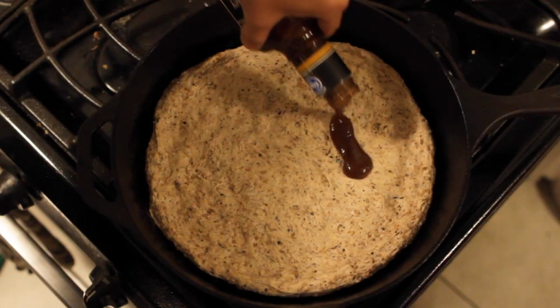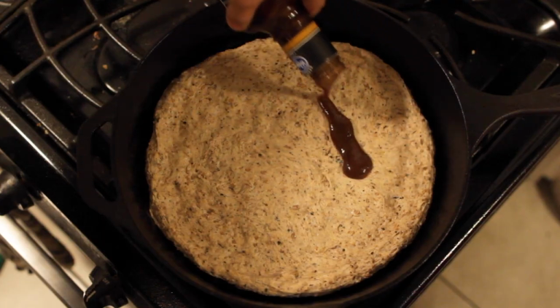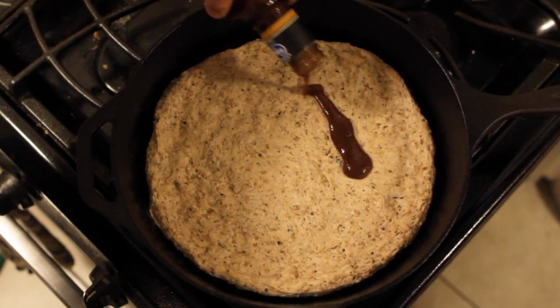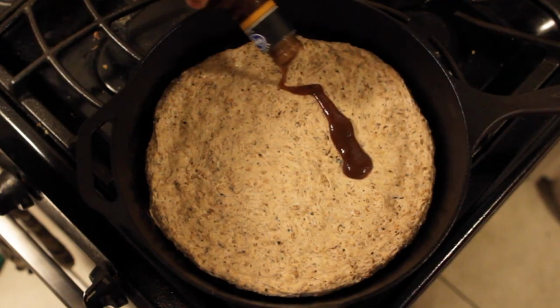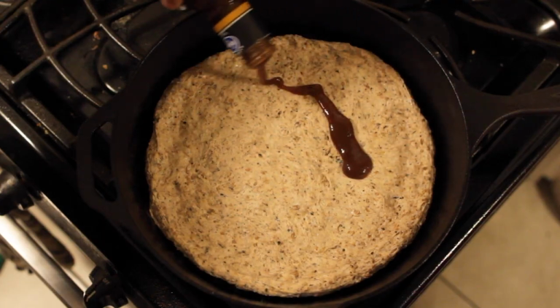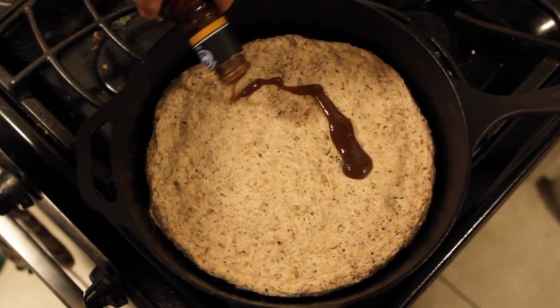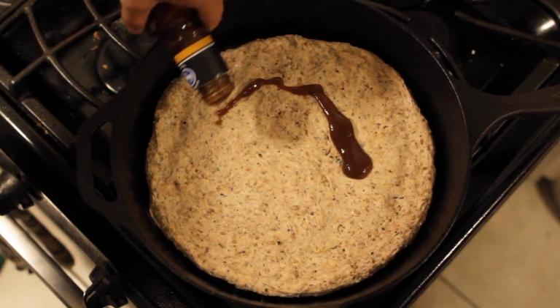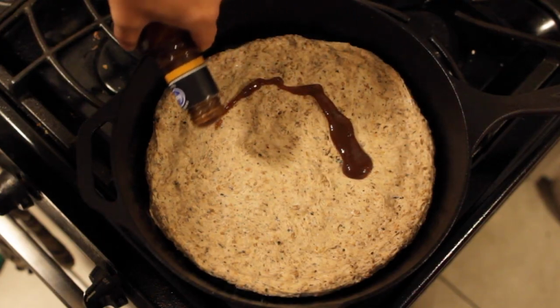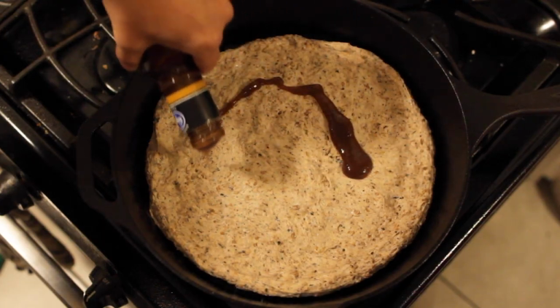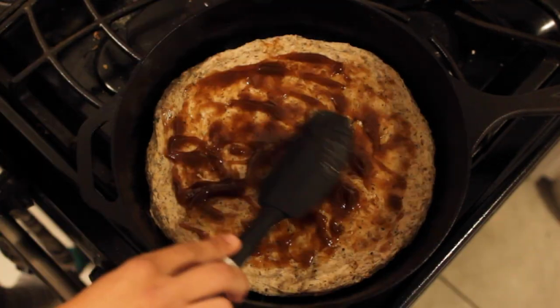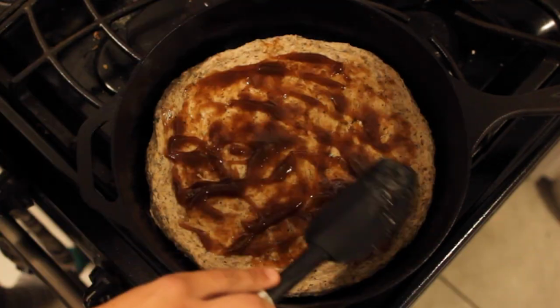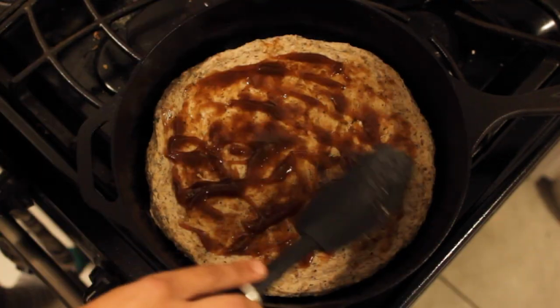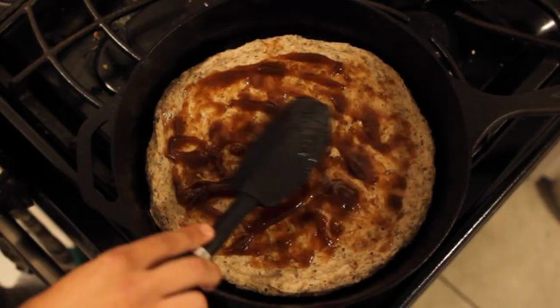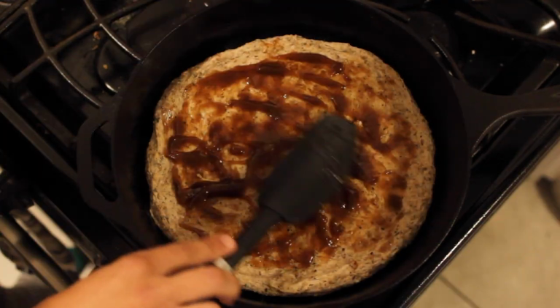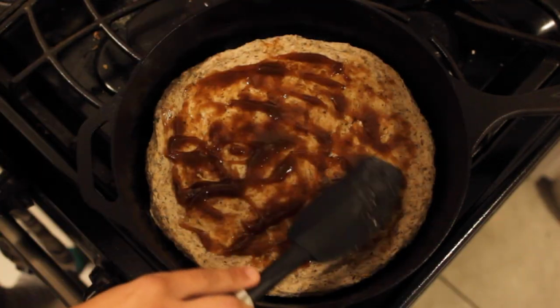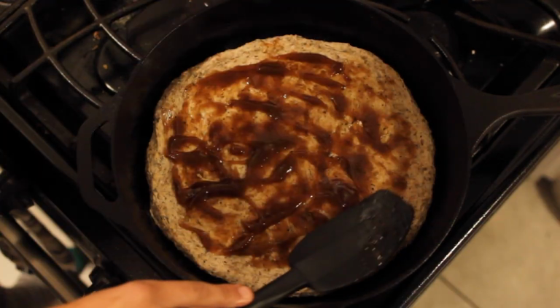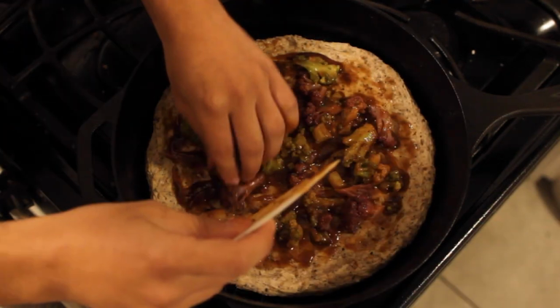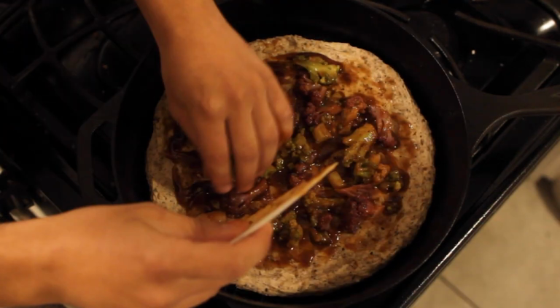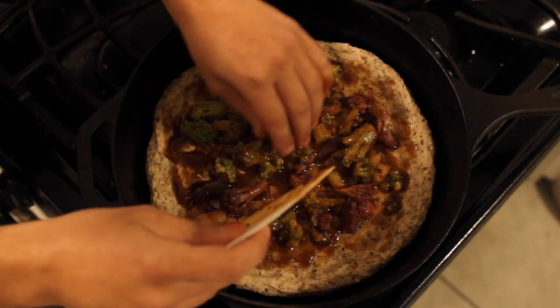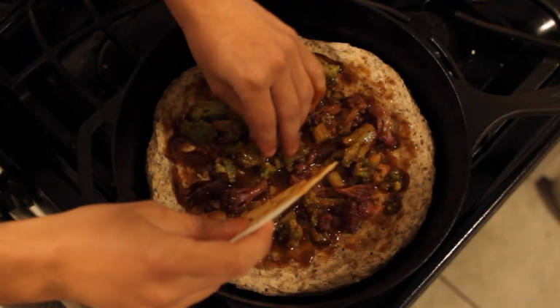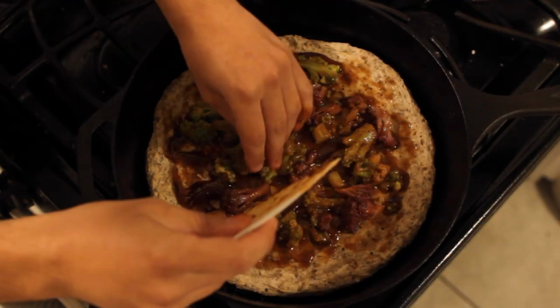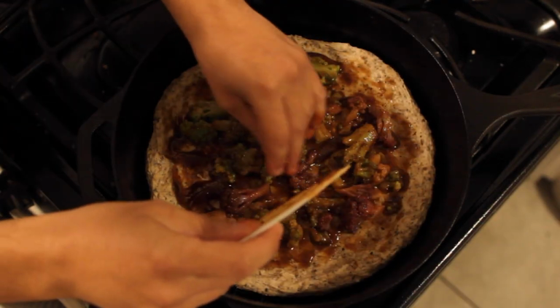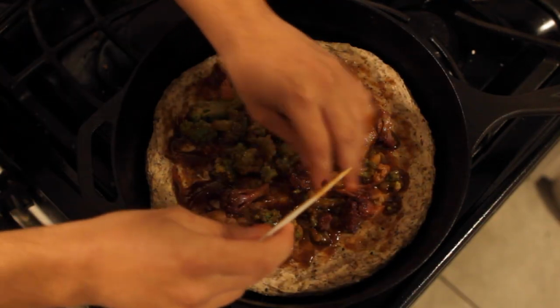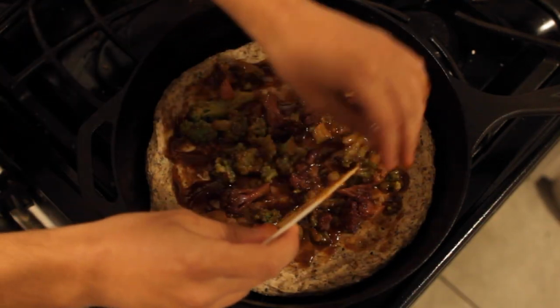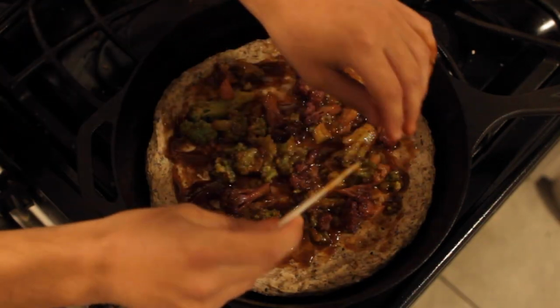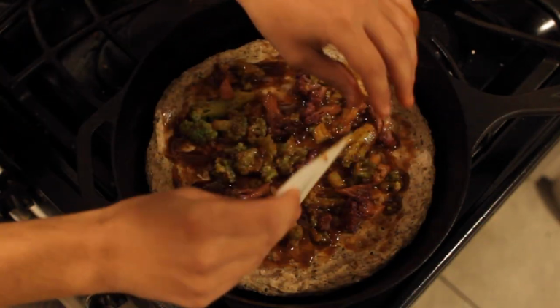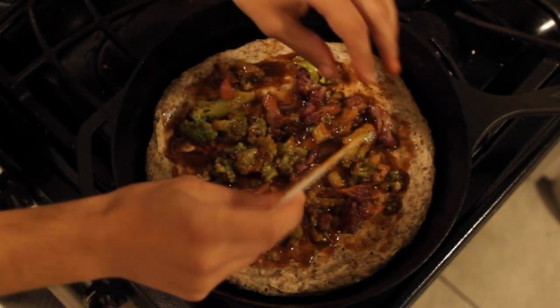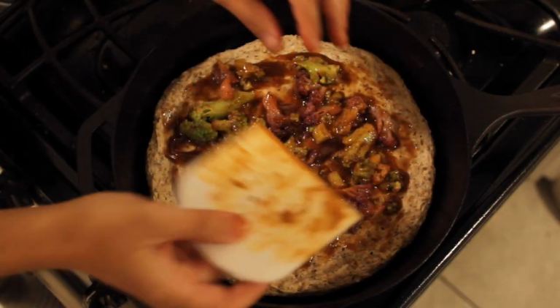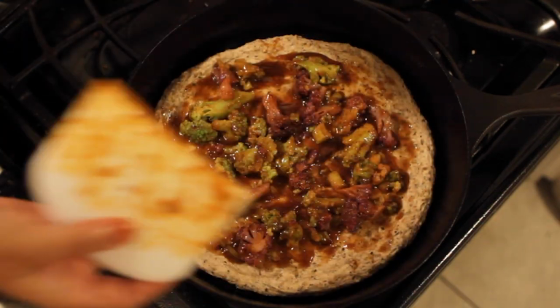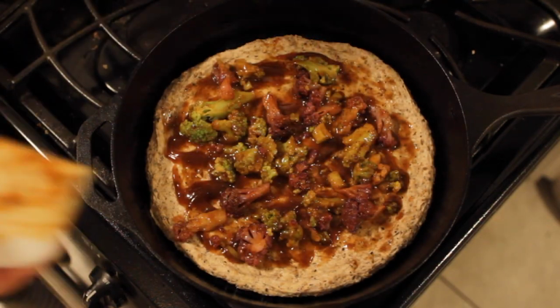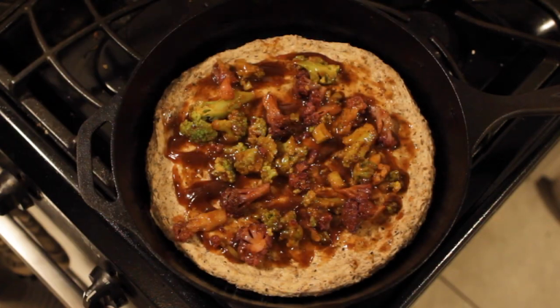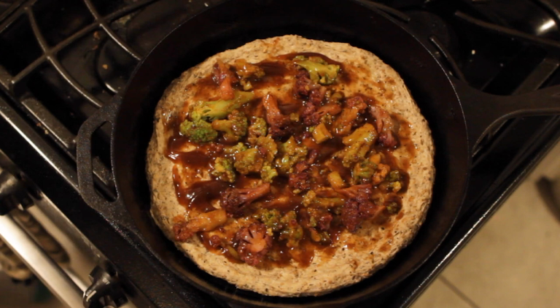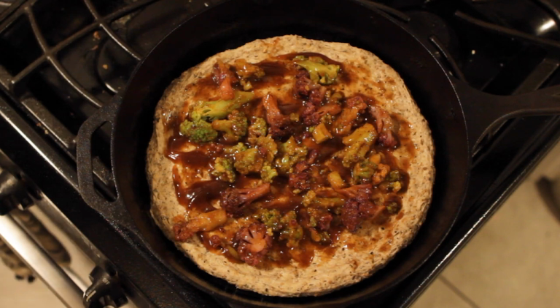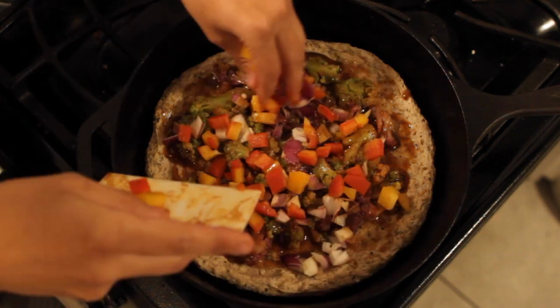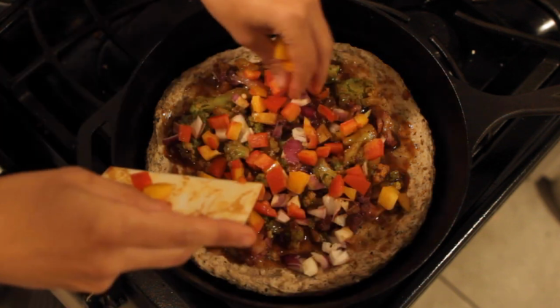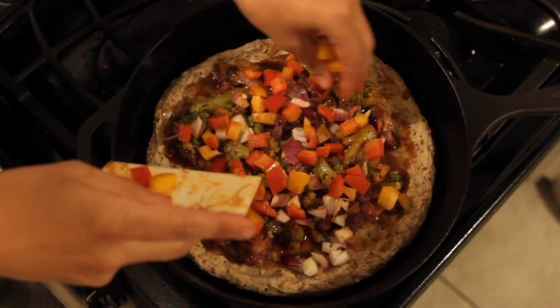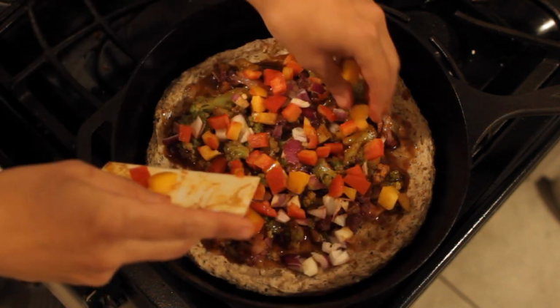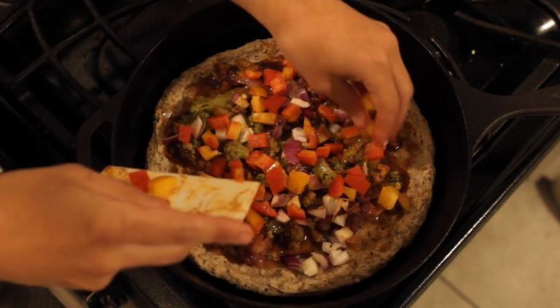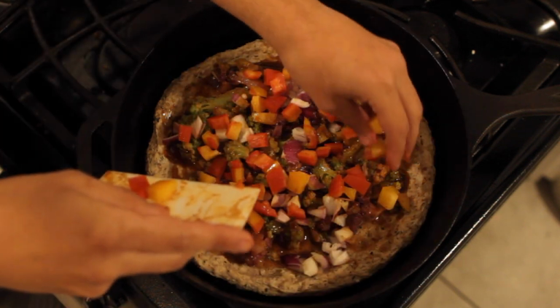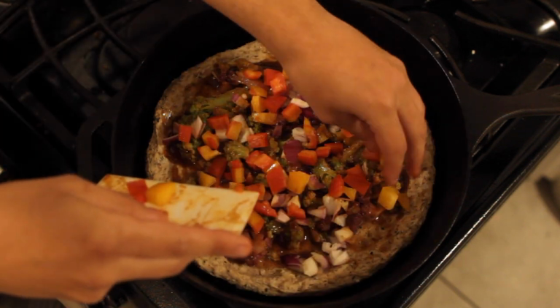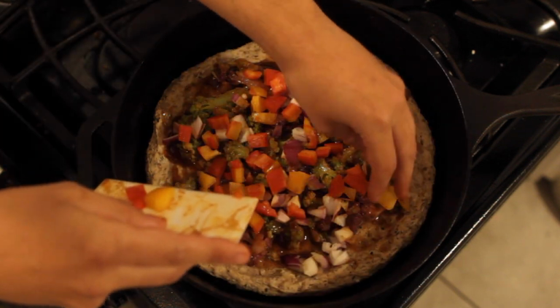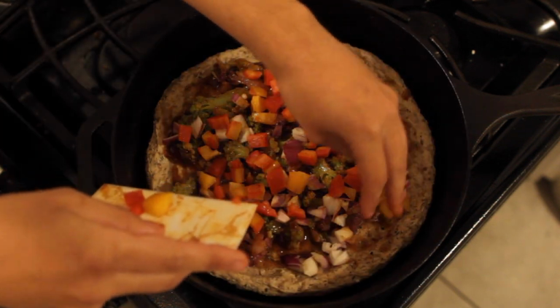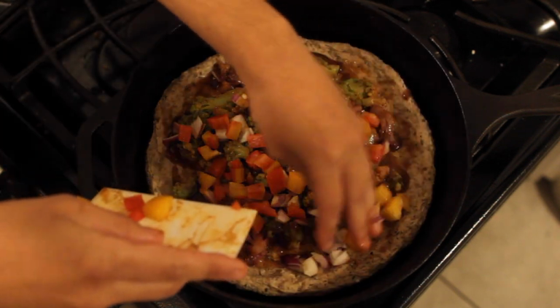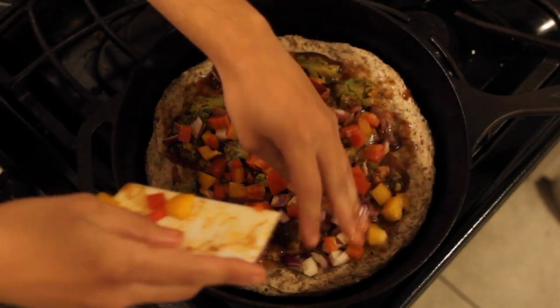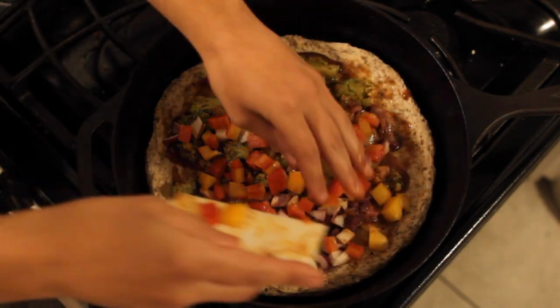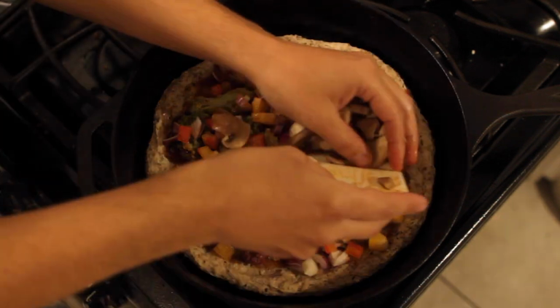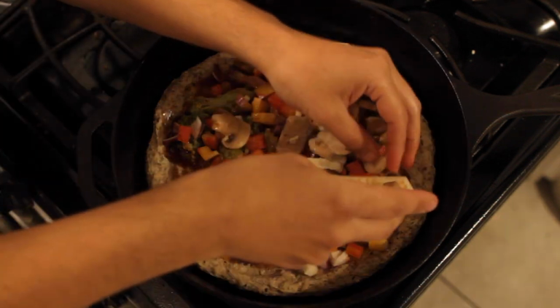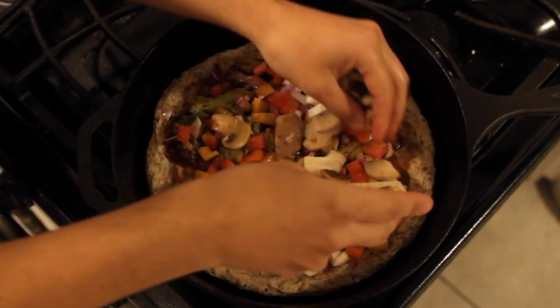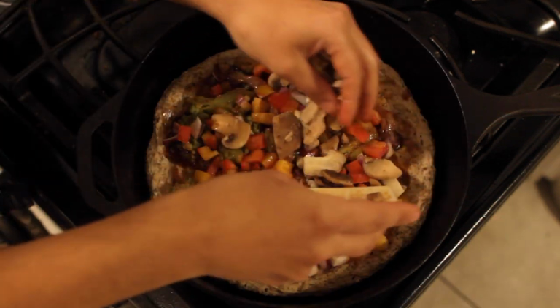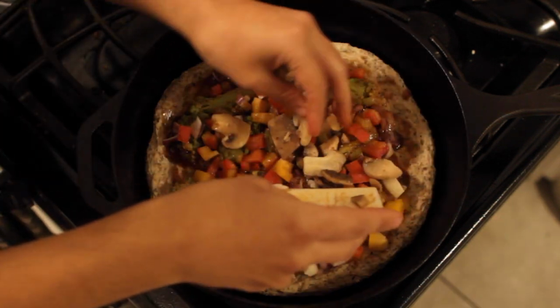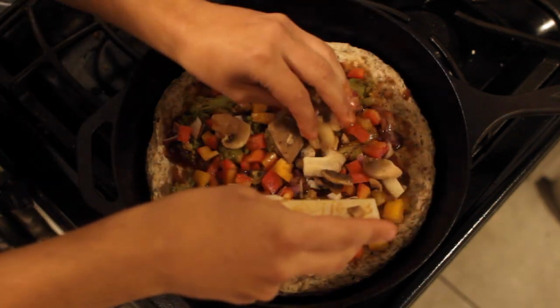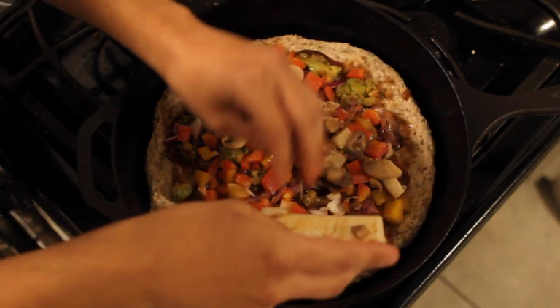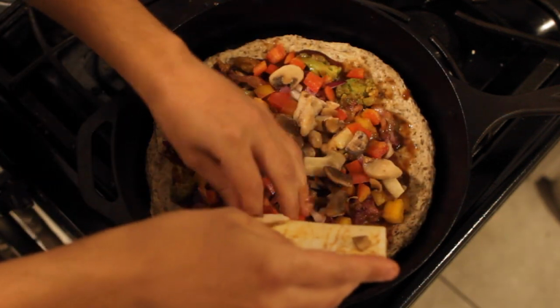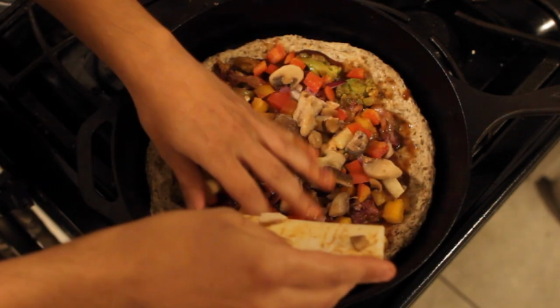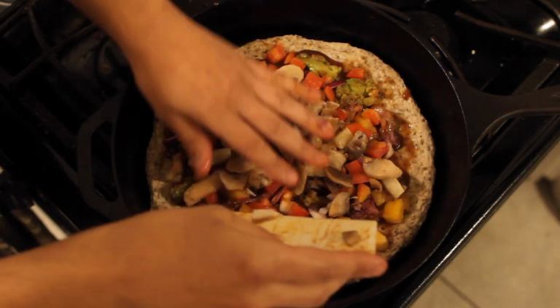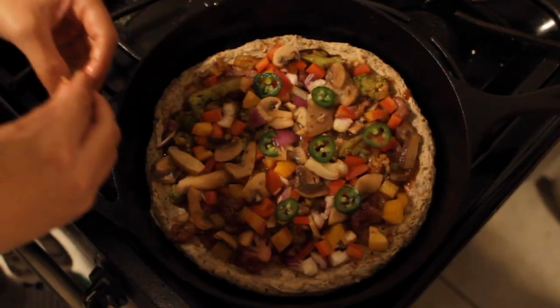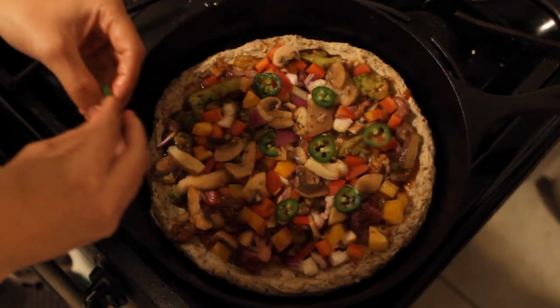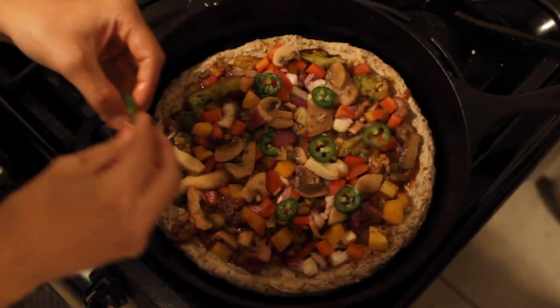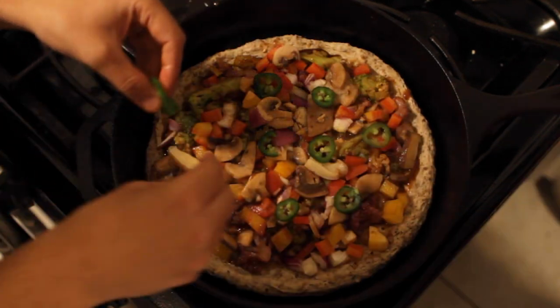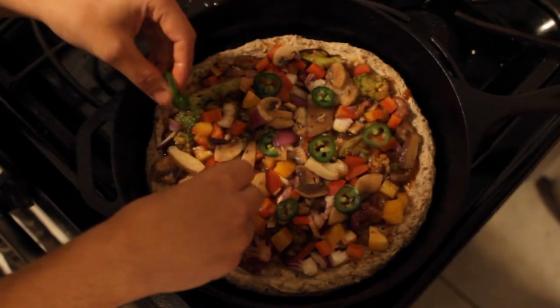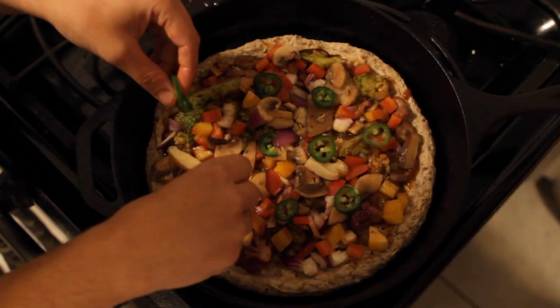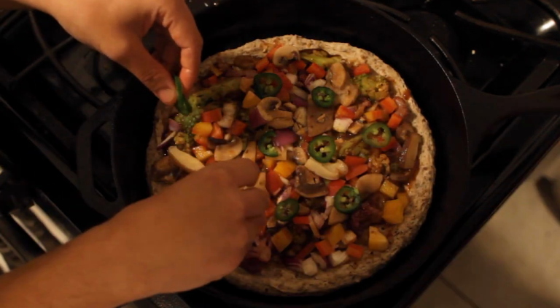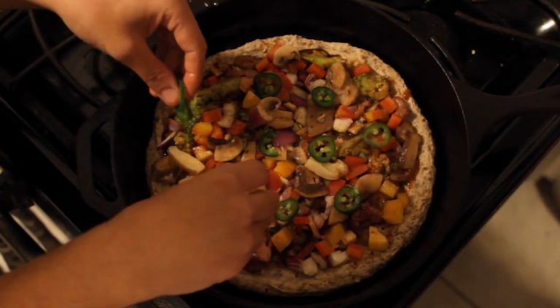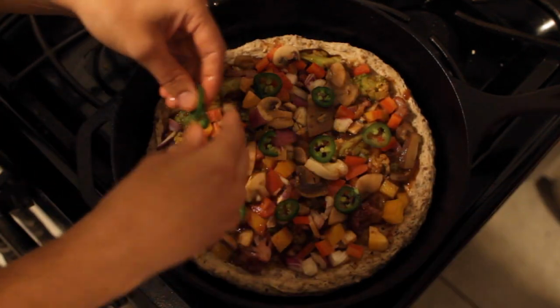Just add a layer of barbecue sauce, some spiced and roasted cauliflower, peppers, onions, mushrooms, and jalapeño slices.